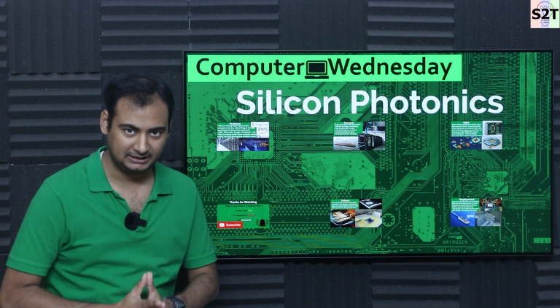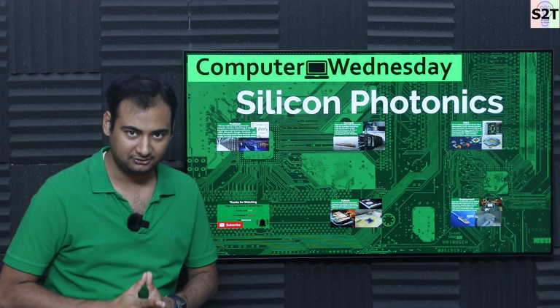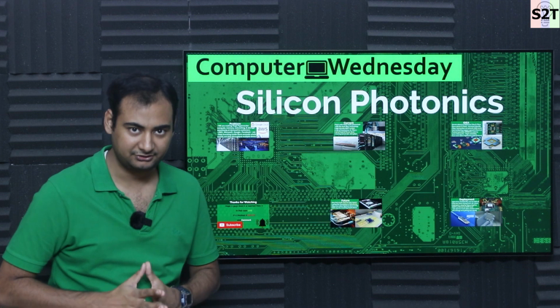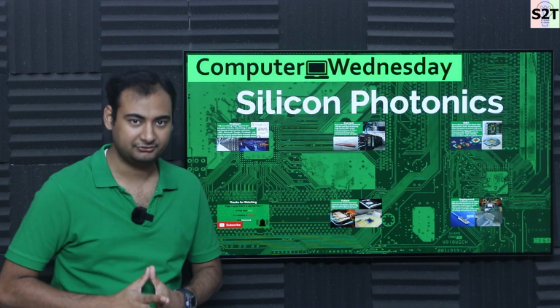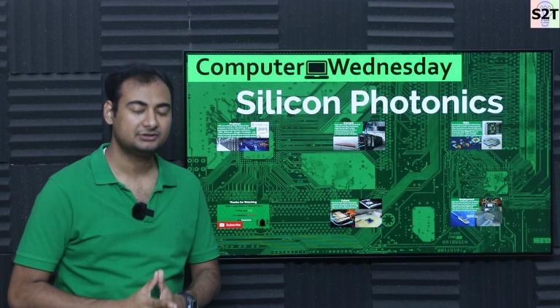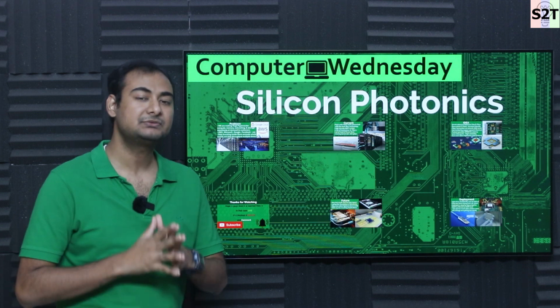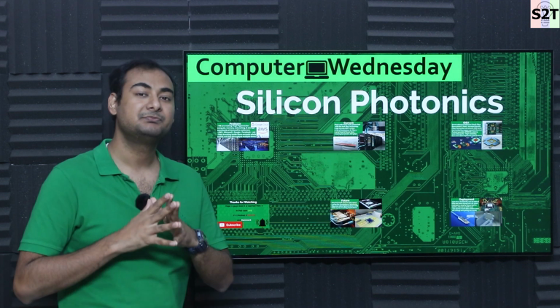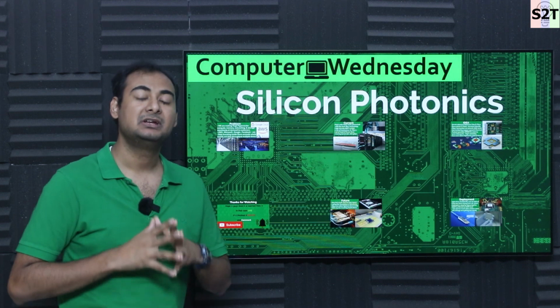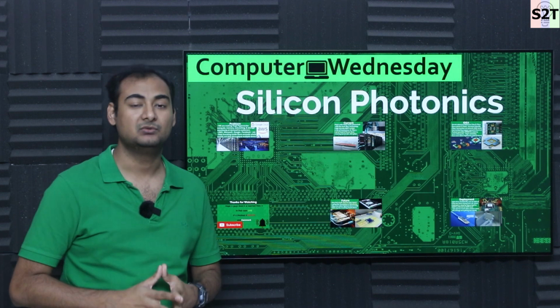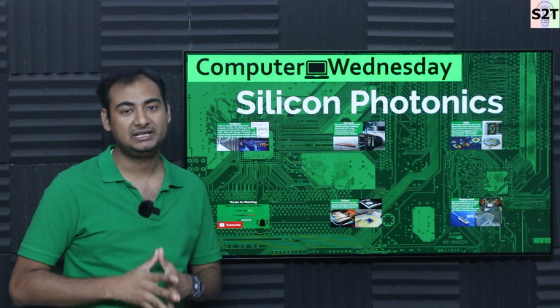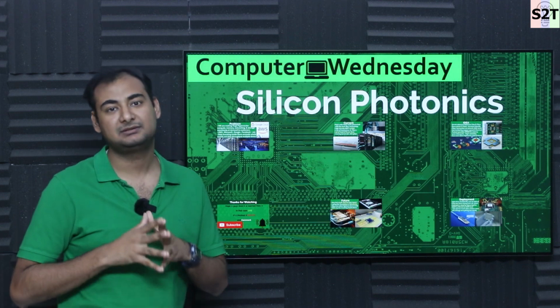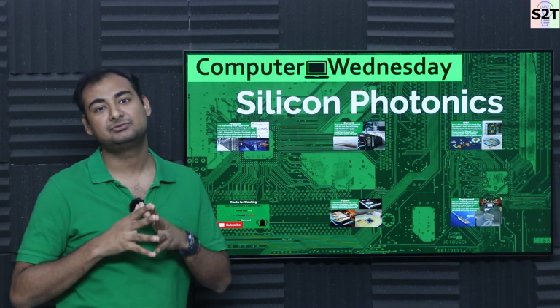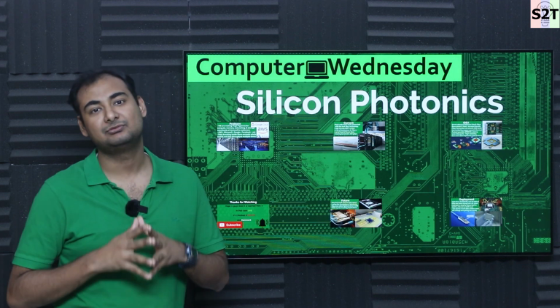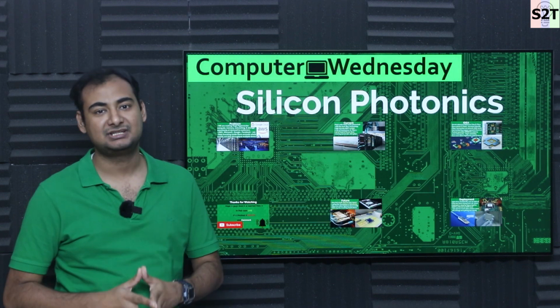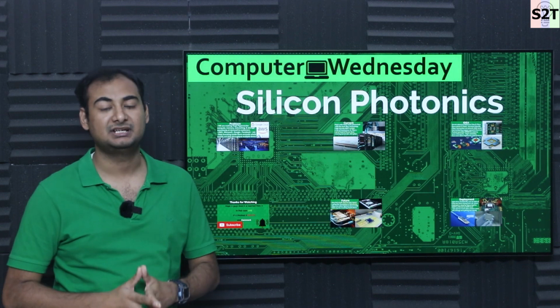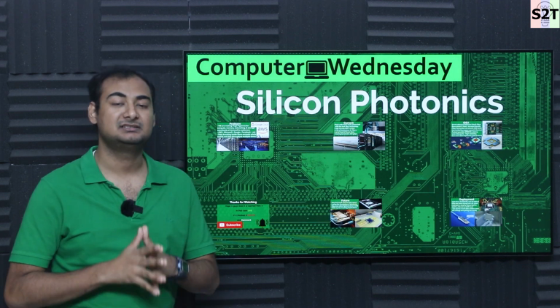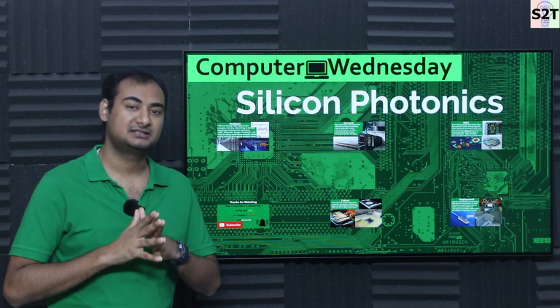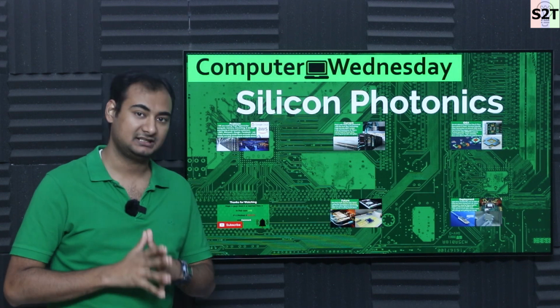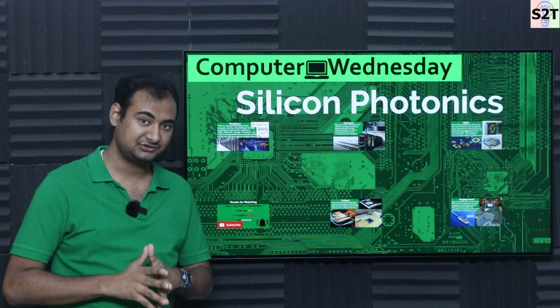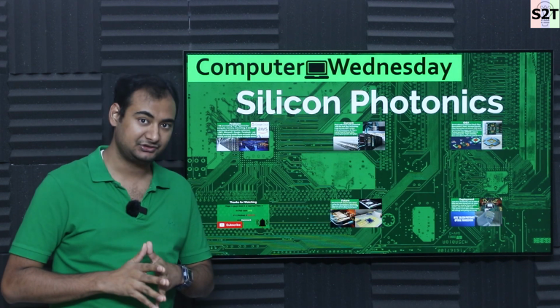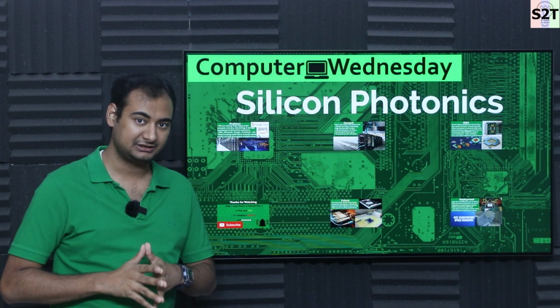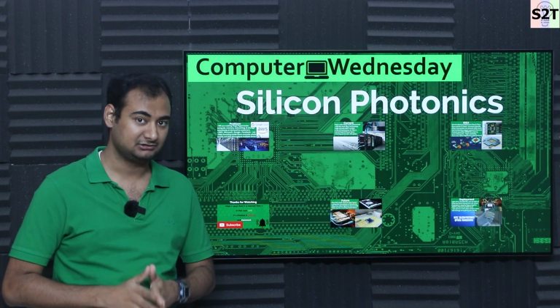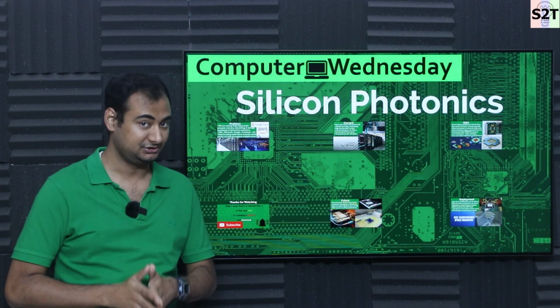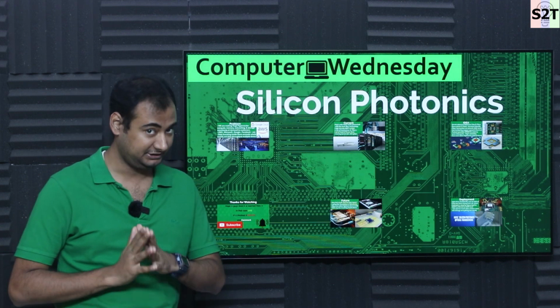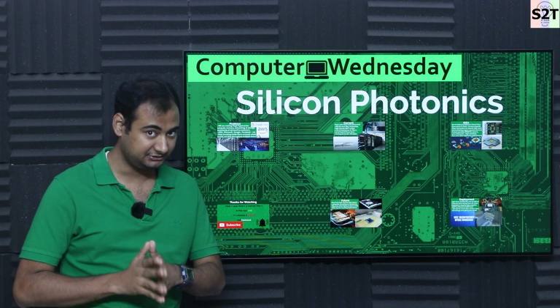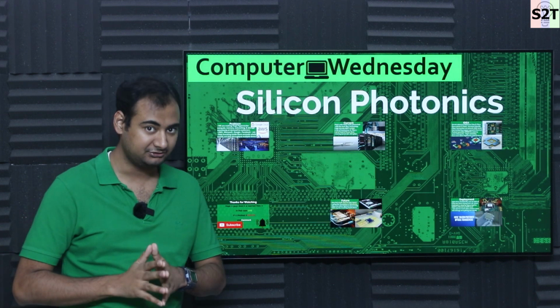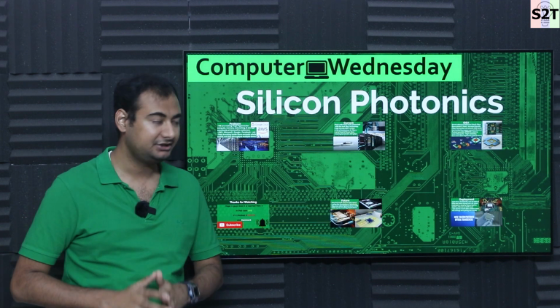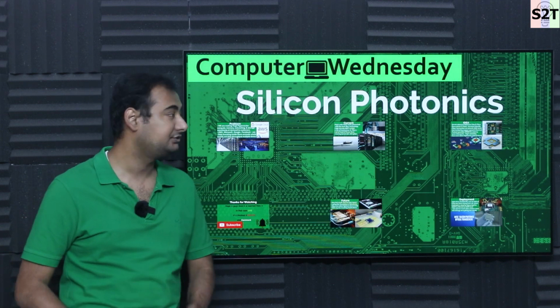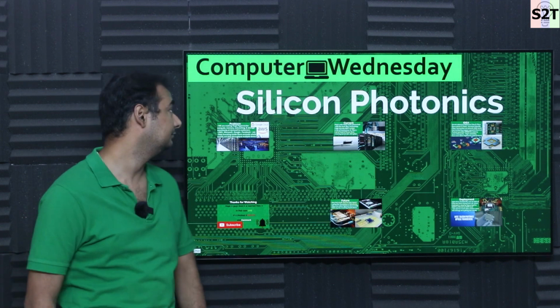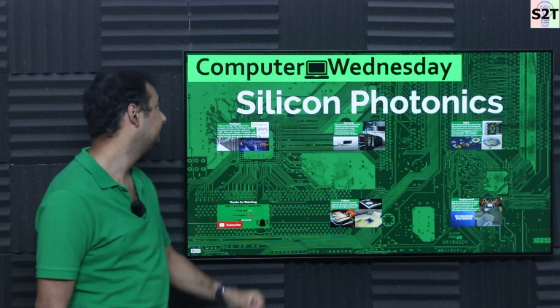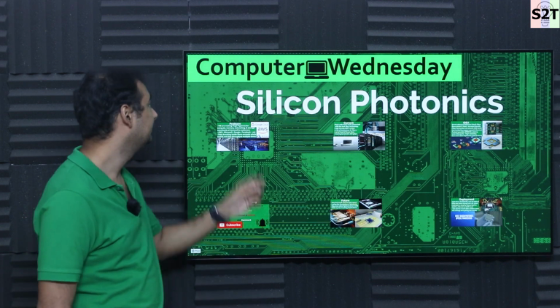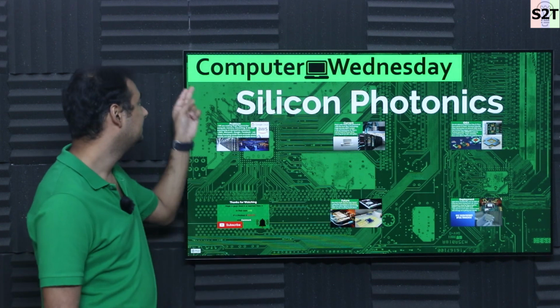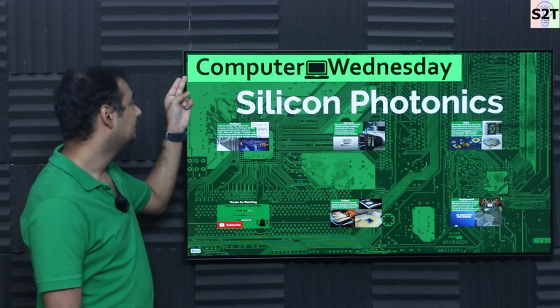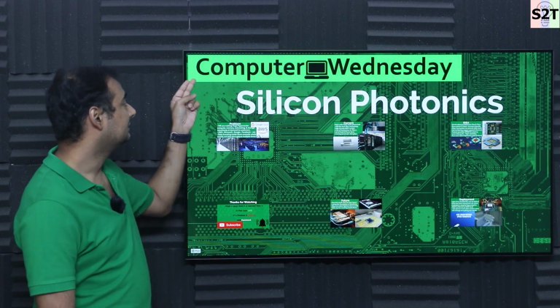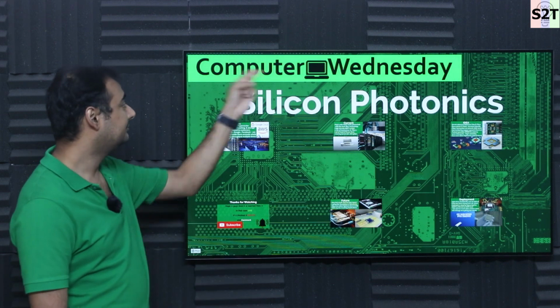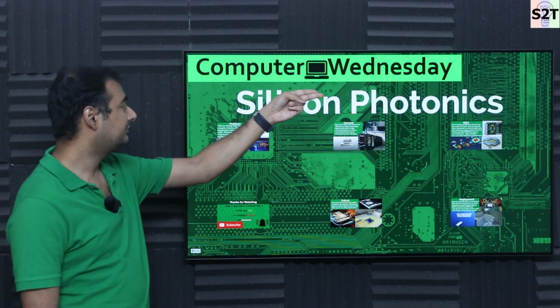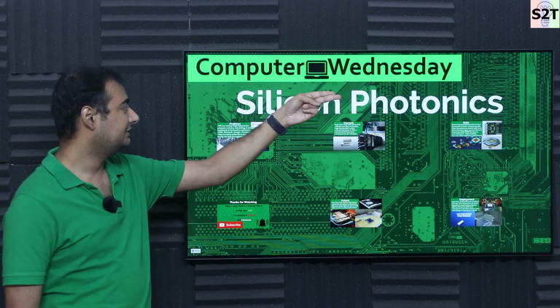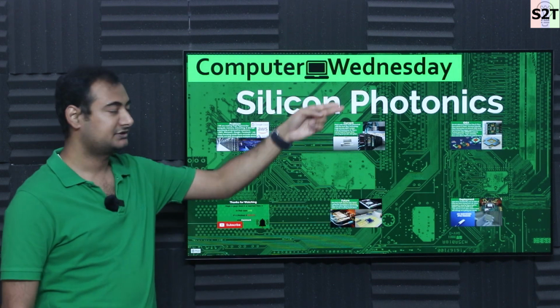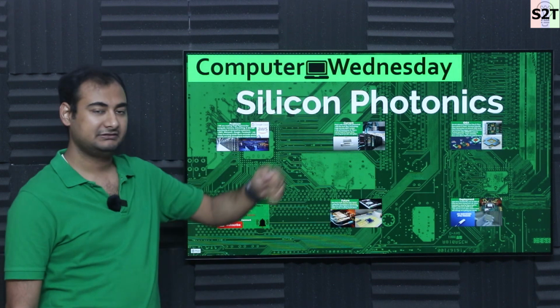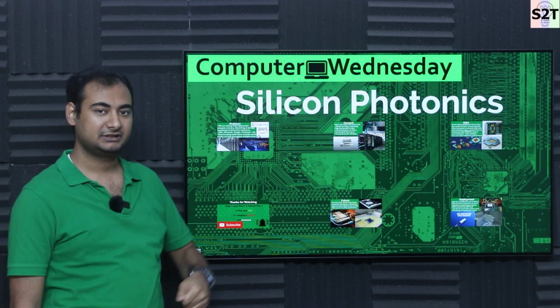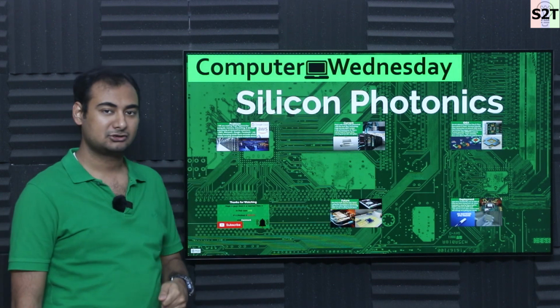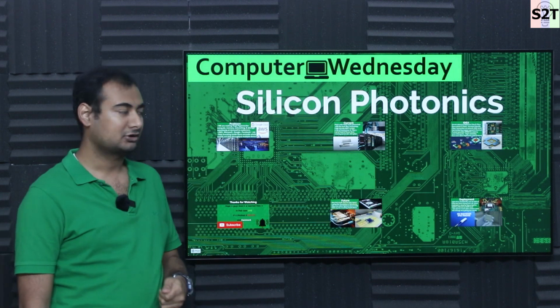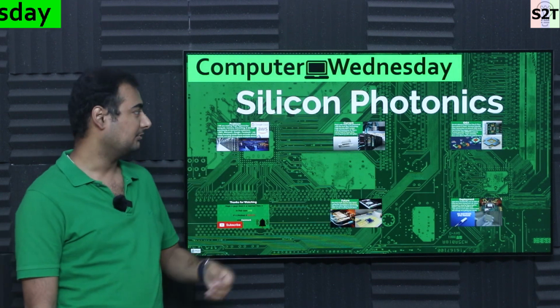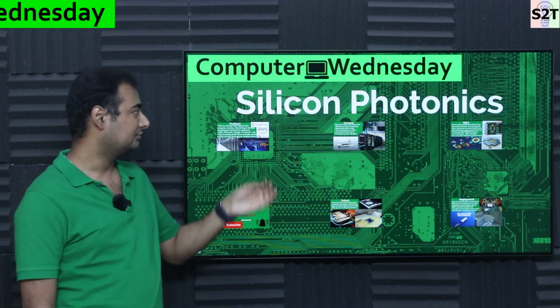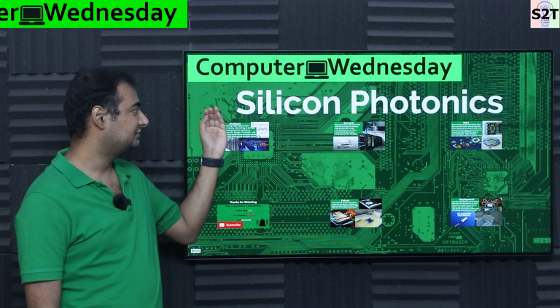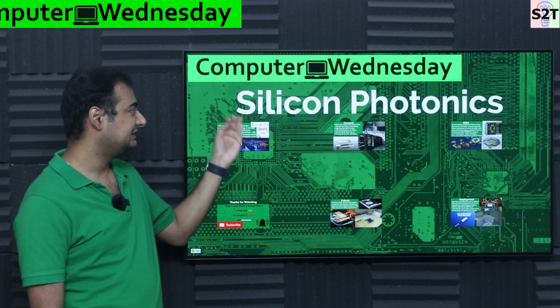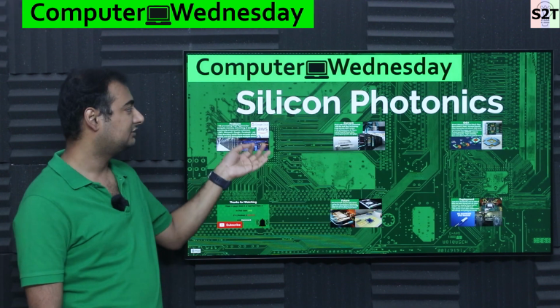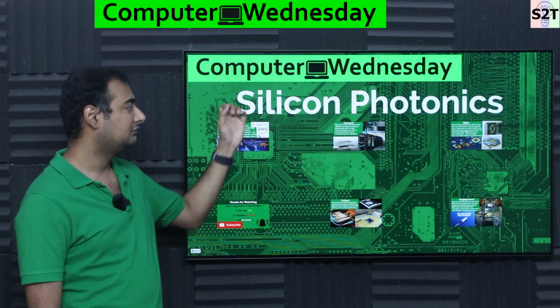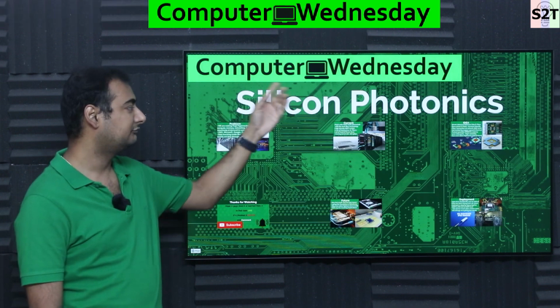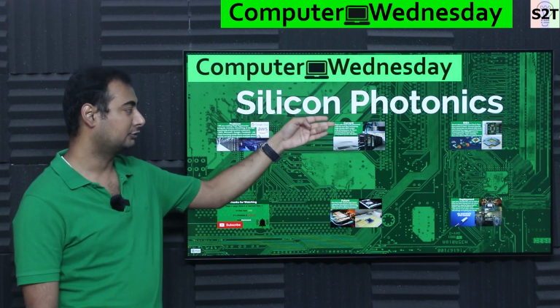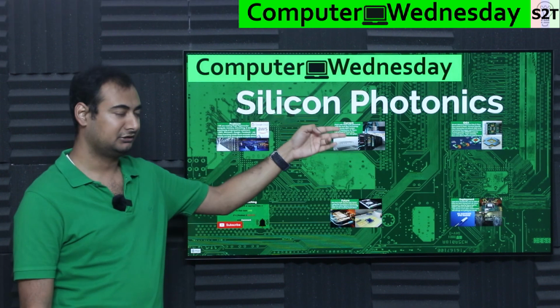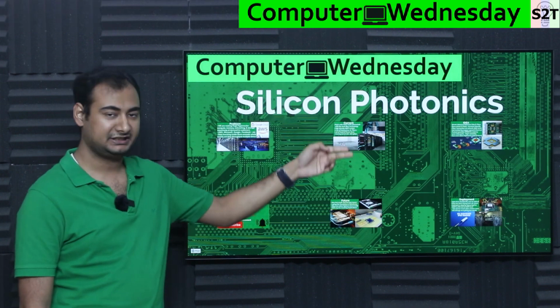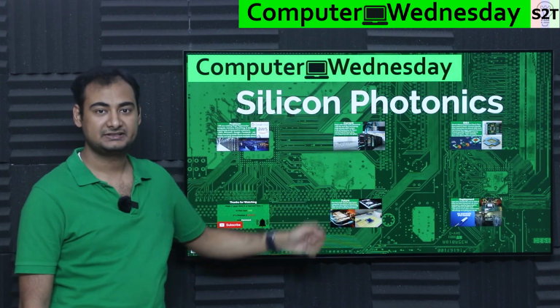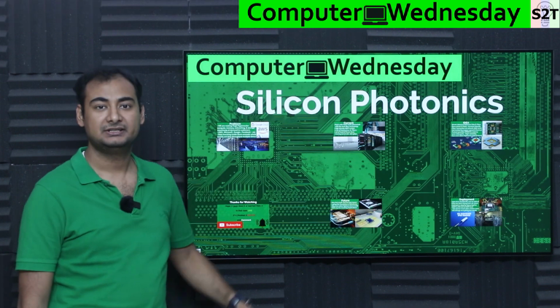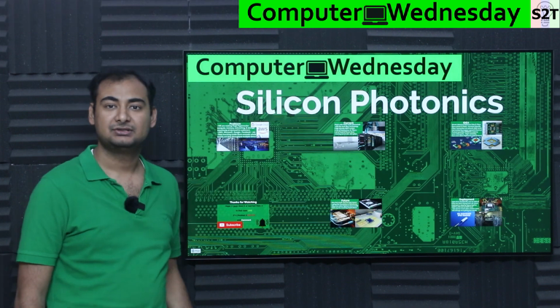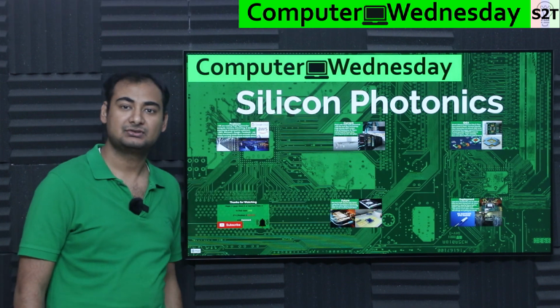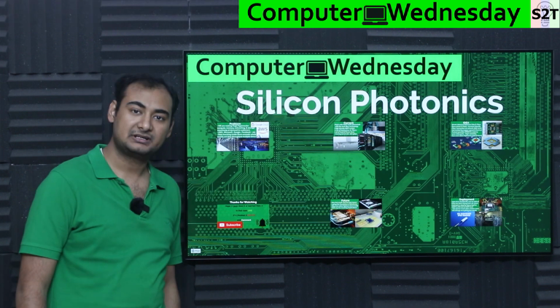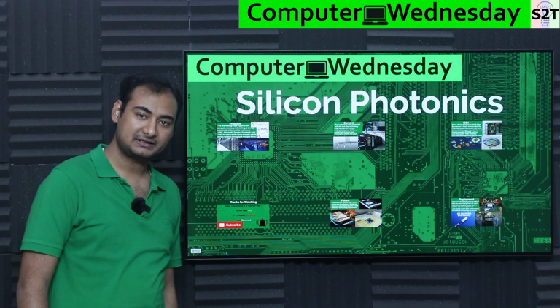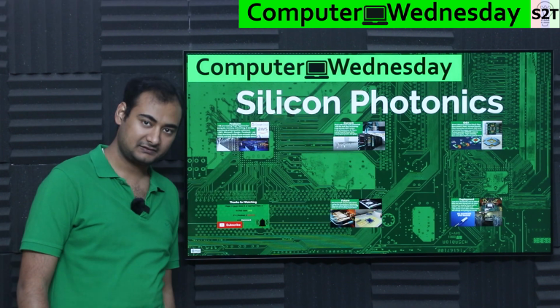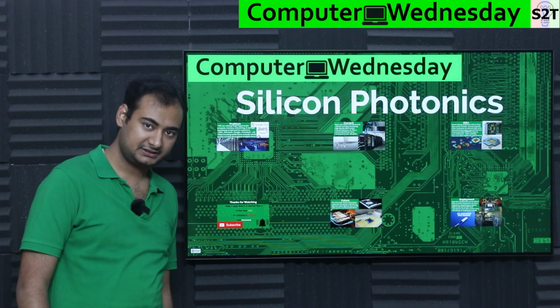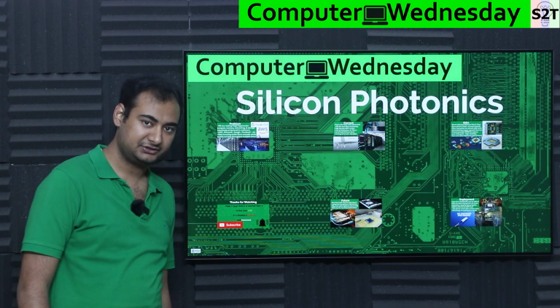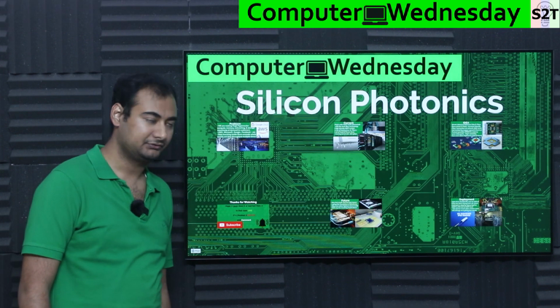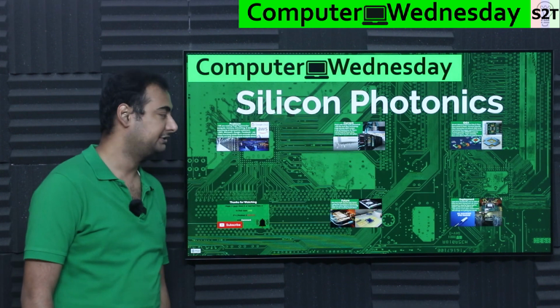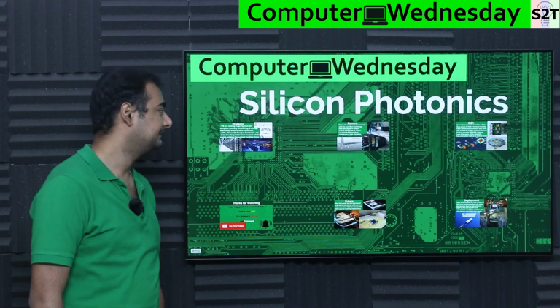Hello YouTube, welcome to my channel Science to Technology. In today's show, we're going to talk about silicon photonics, so let's dive right into it.